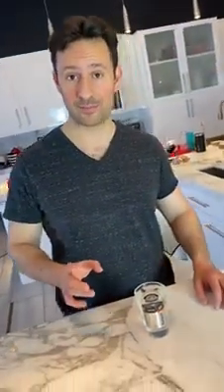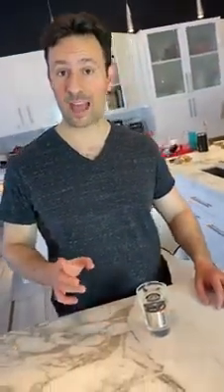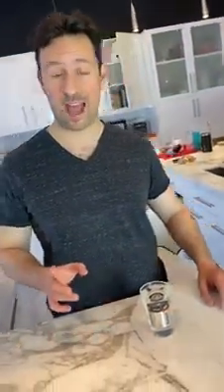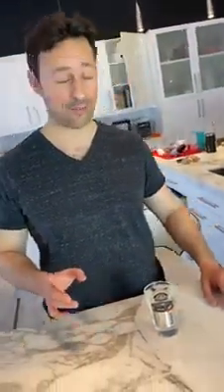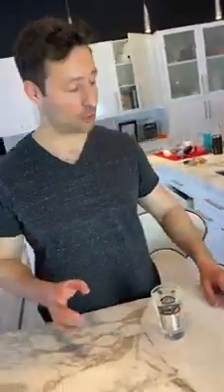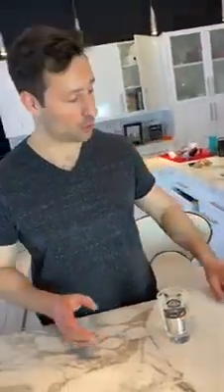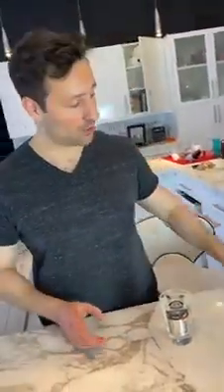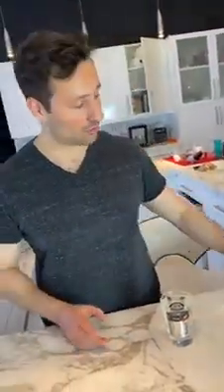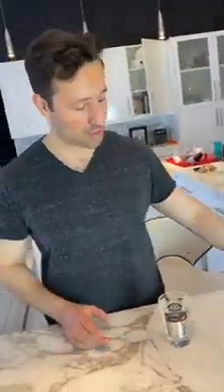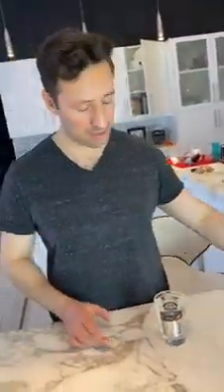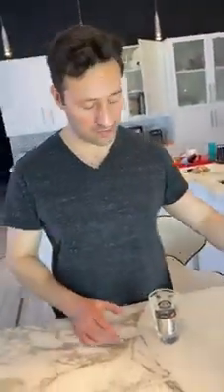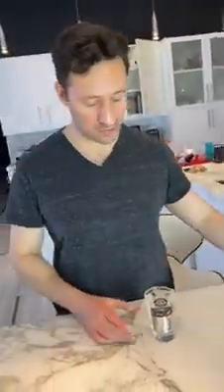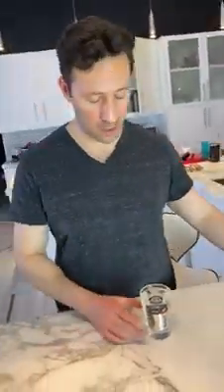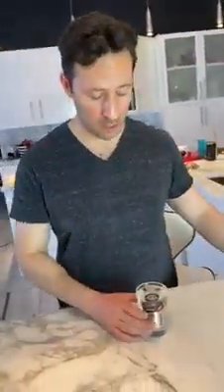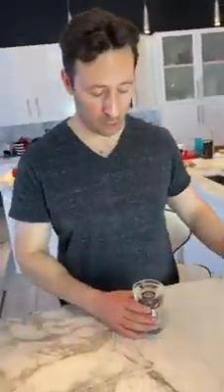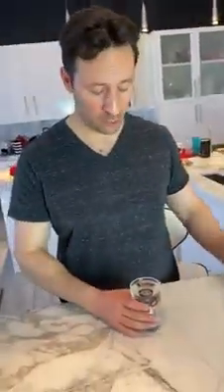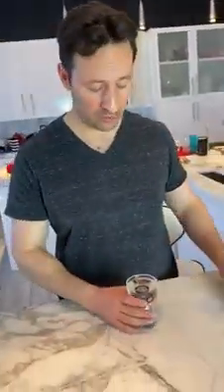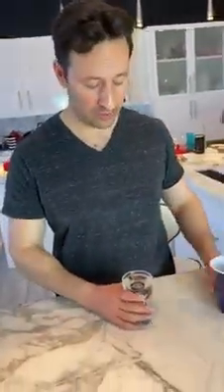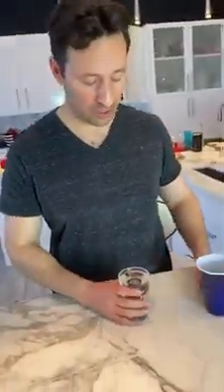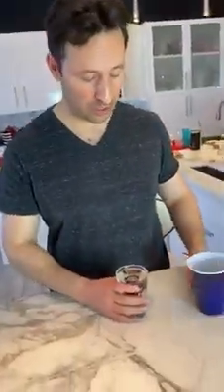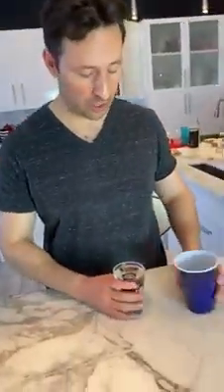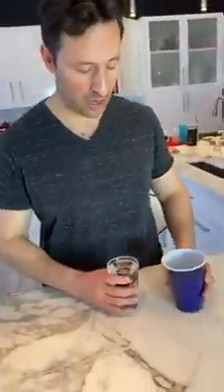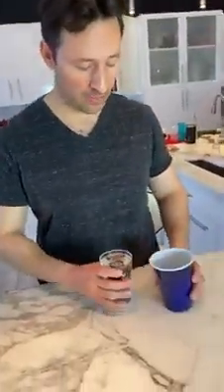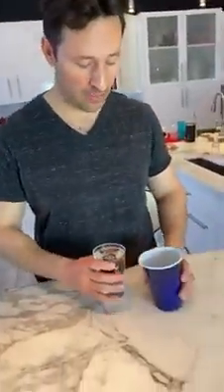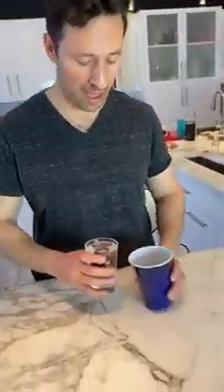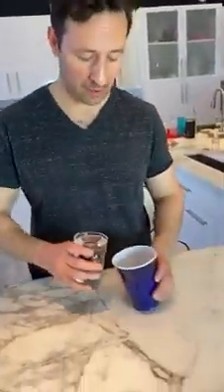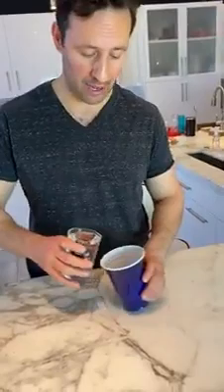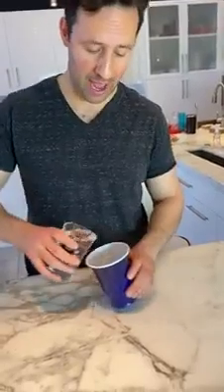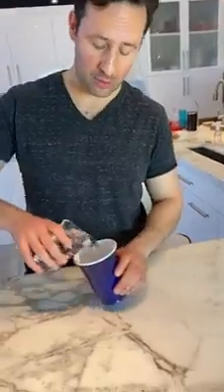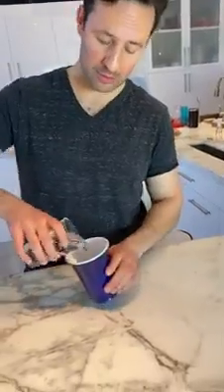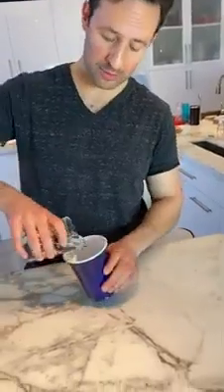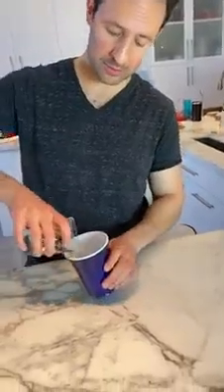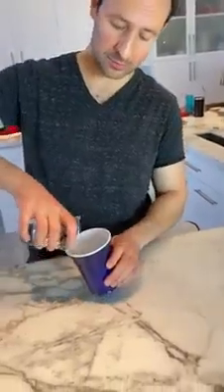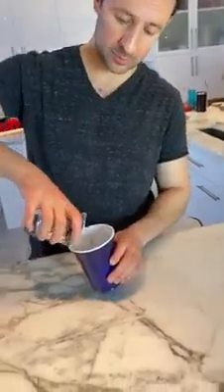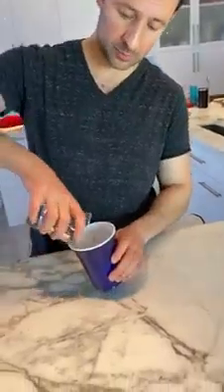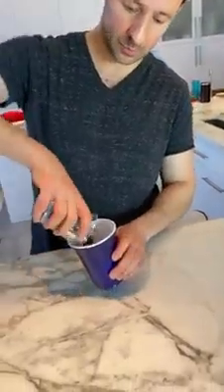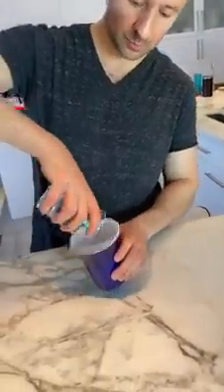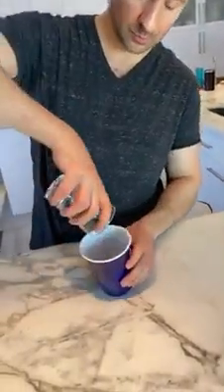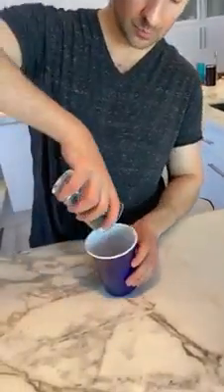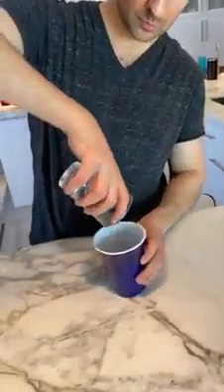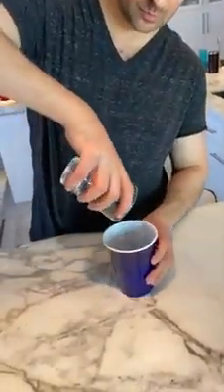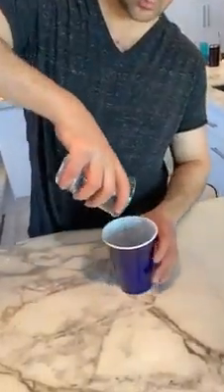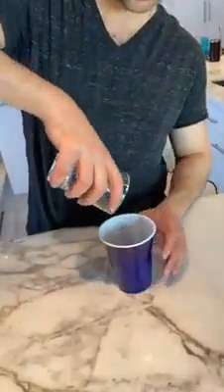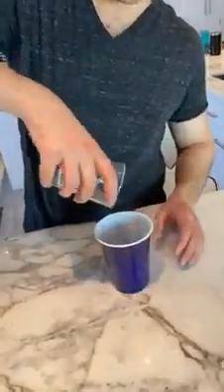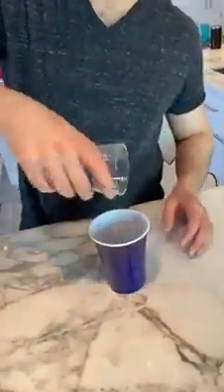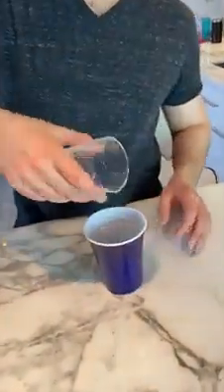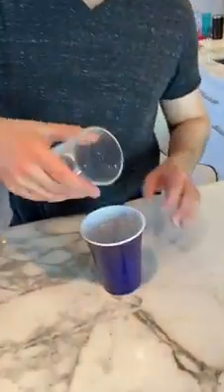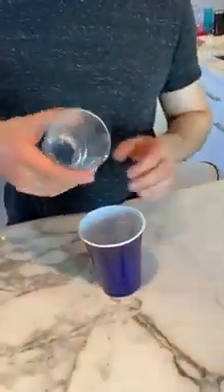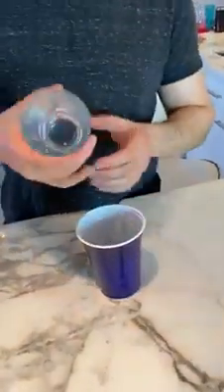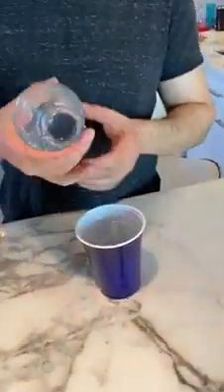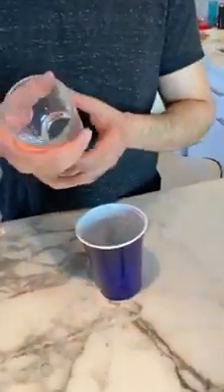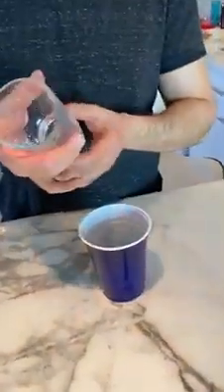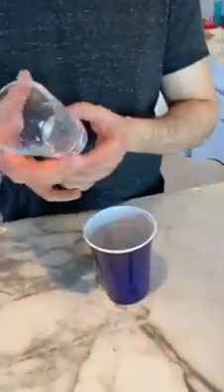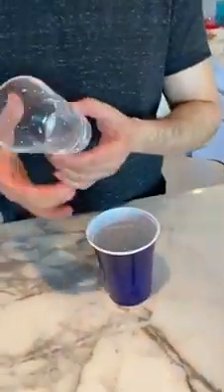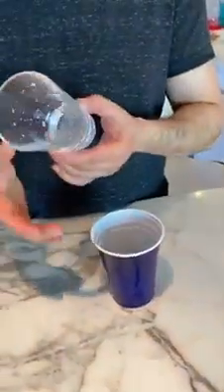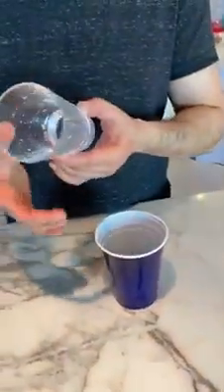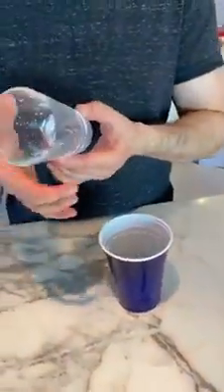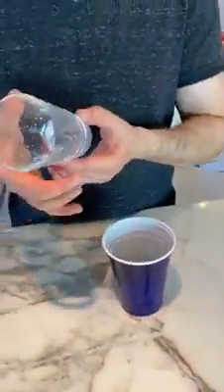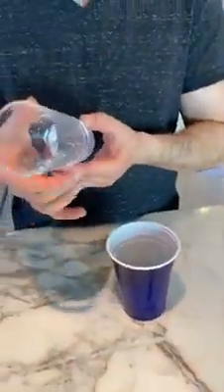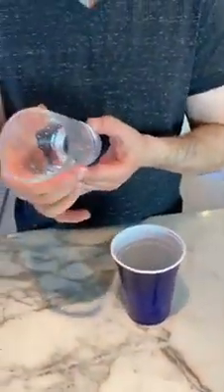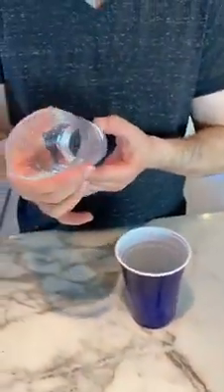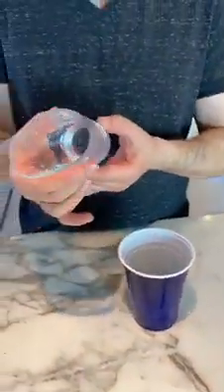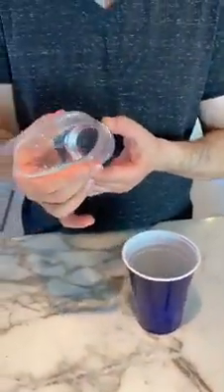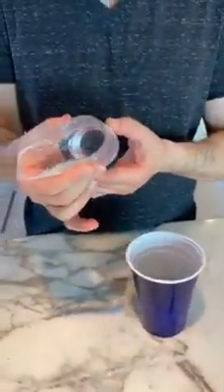After 12 minutes, pour the vinegar and the battery out. And now the glass is soft.